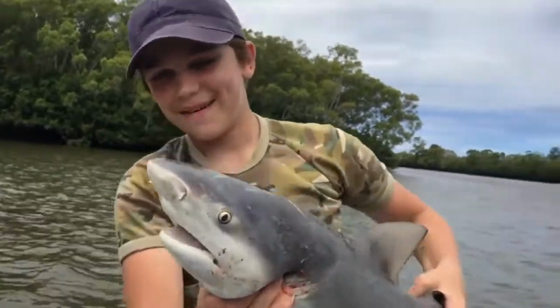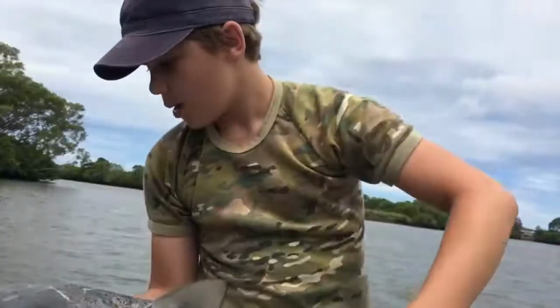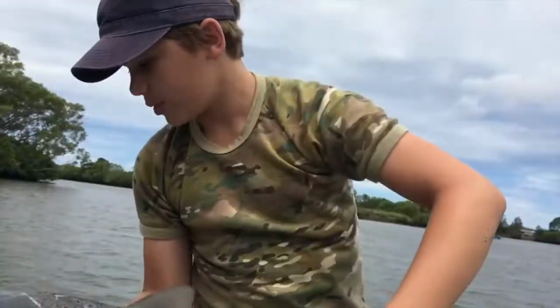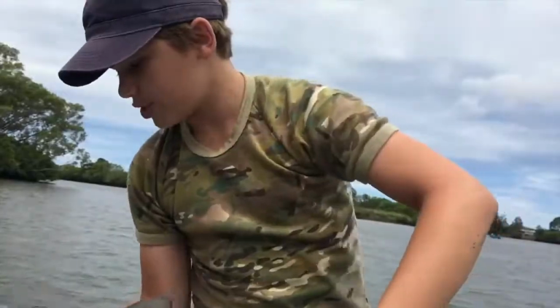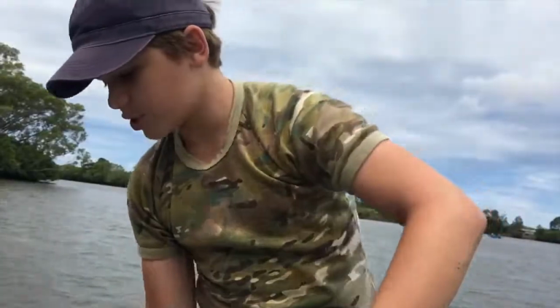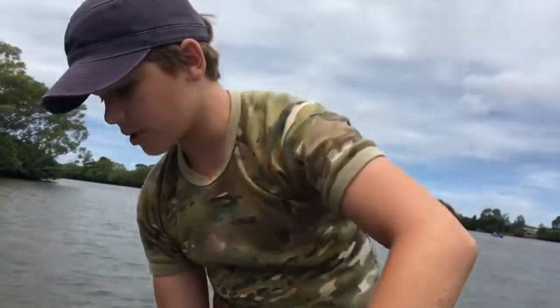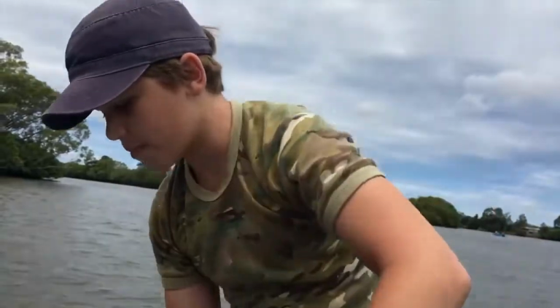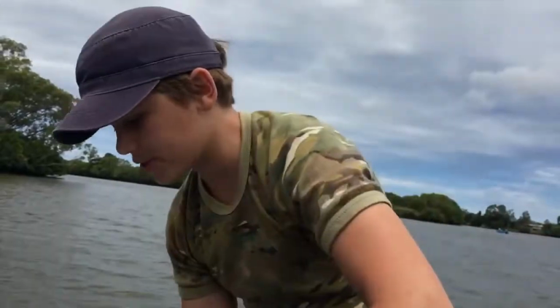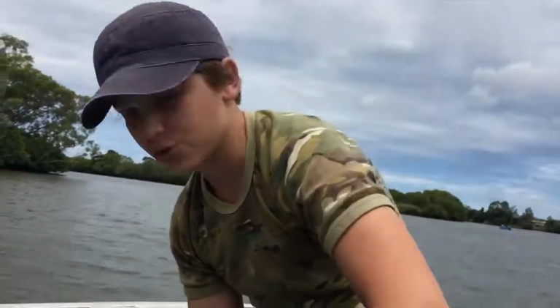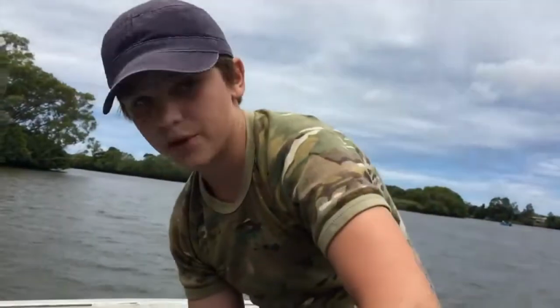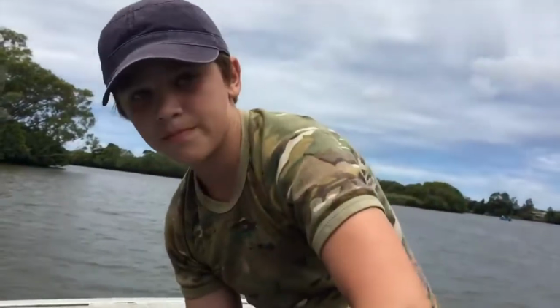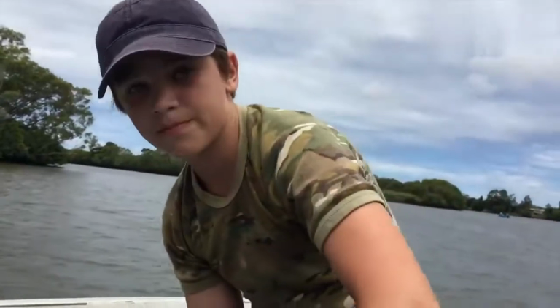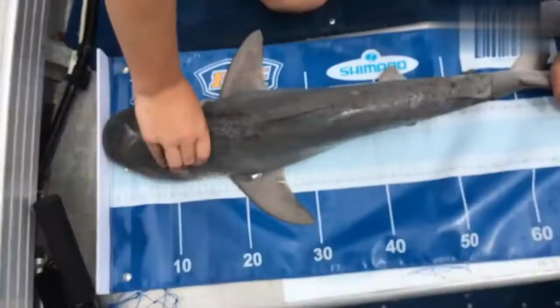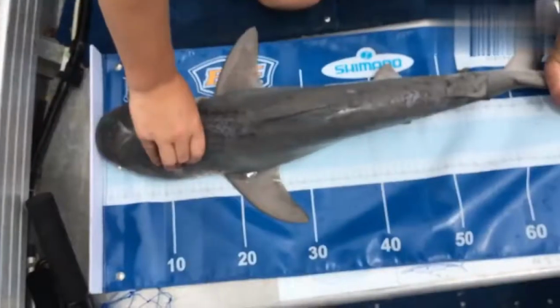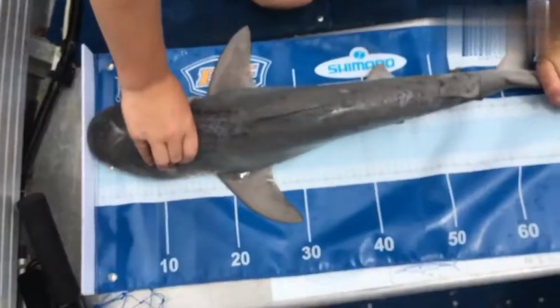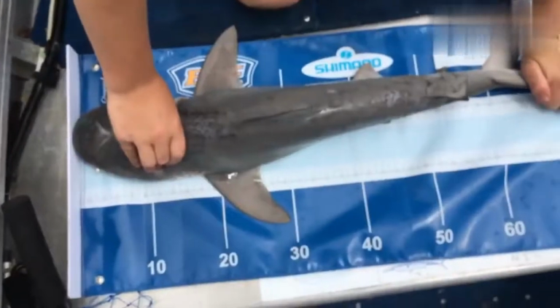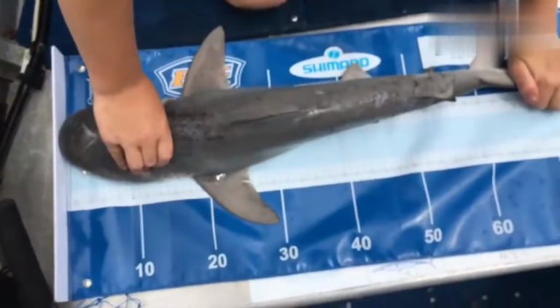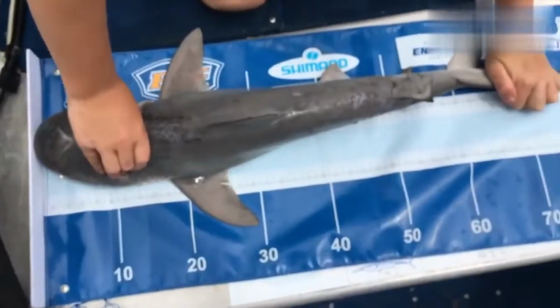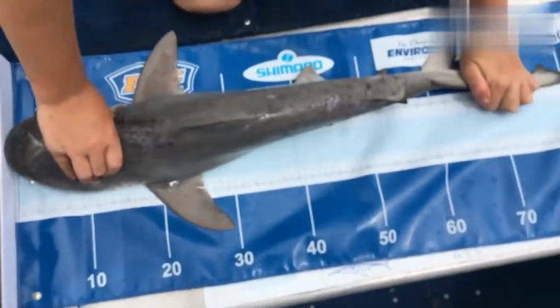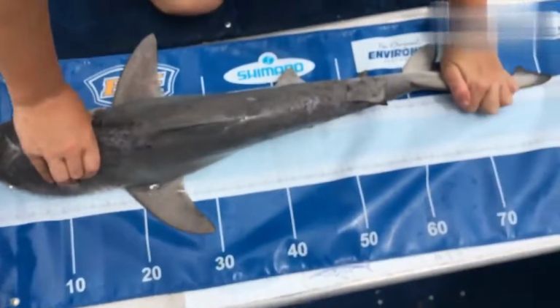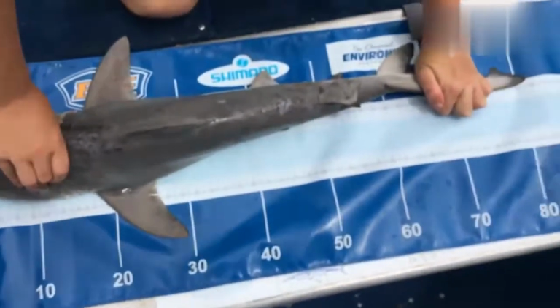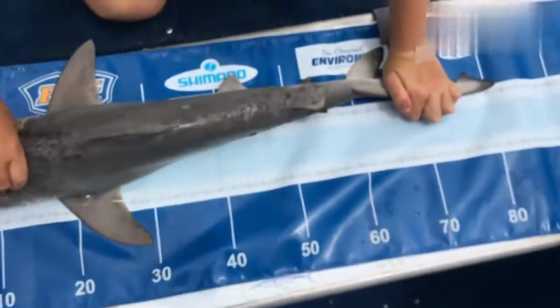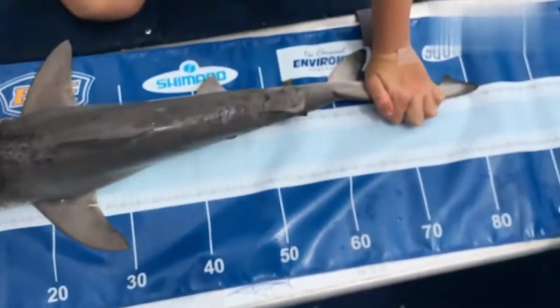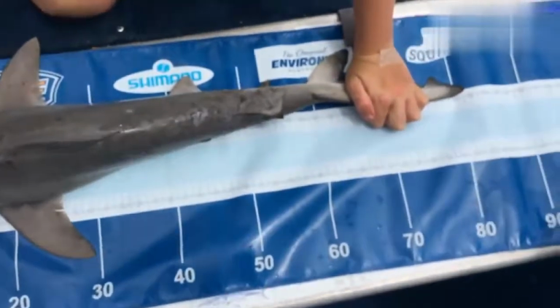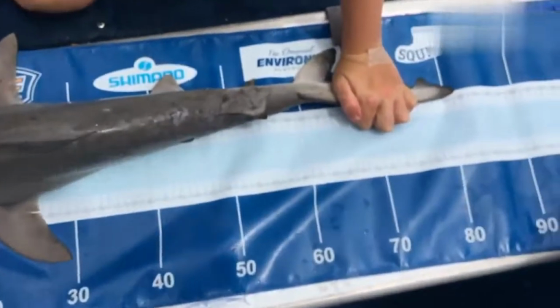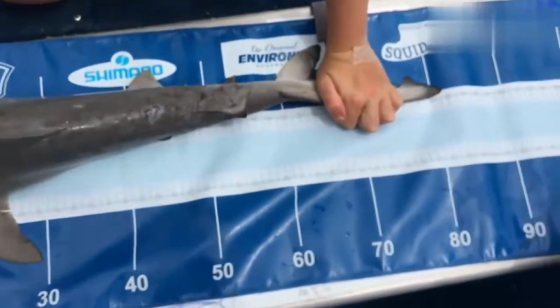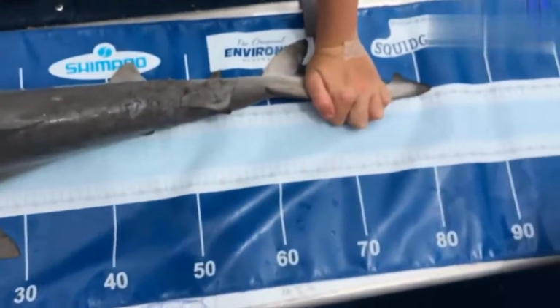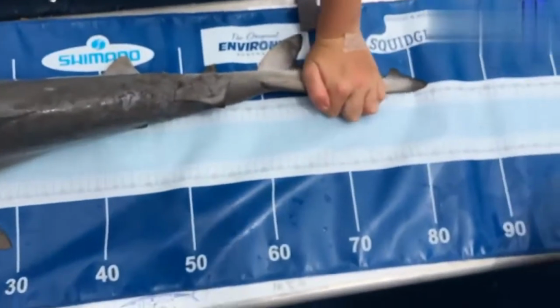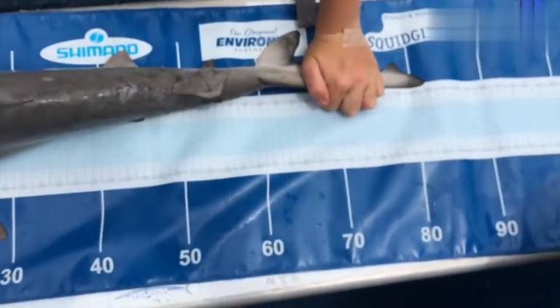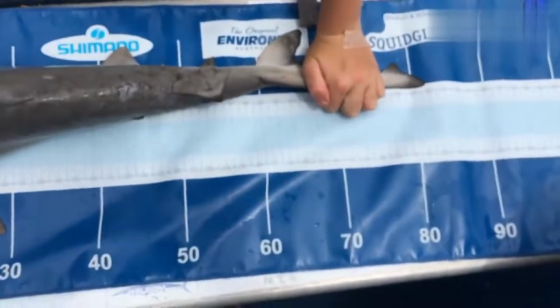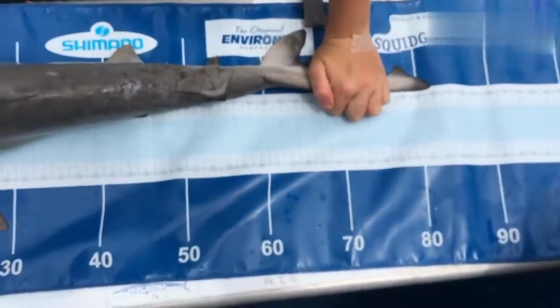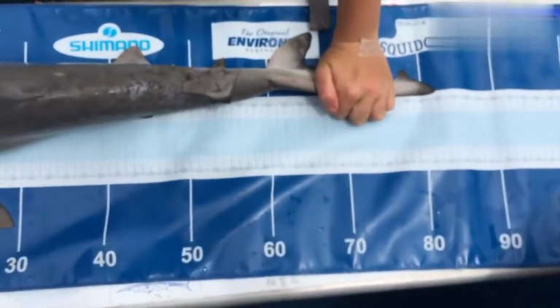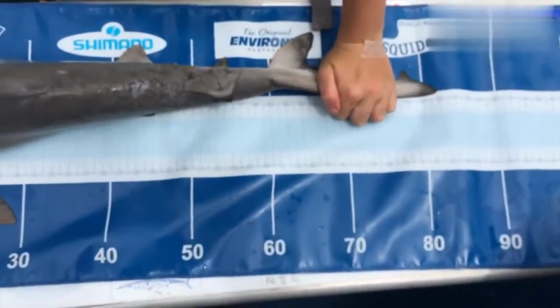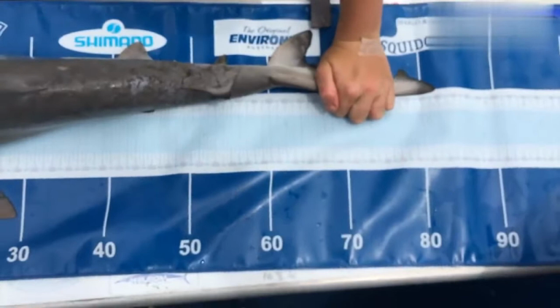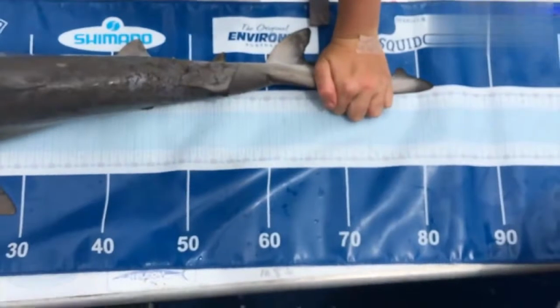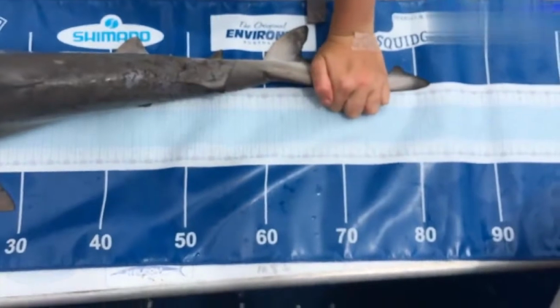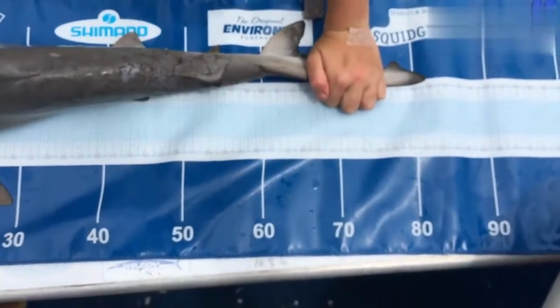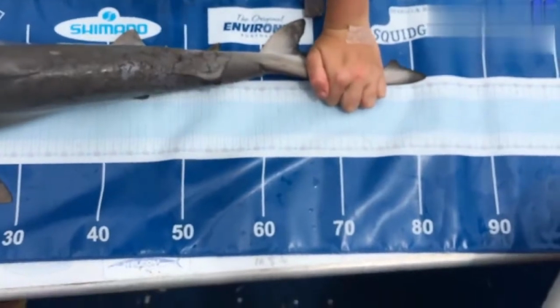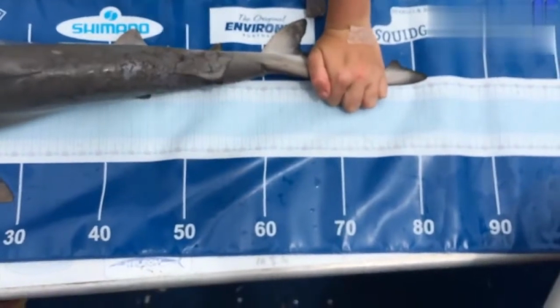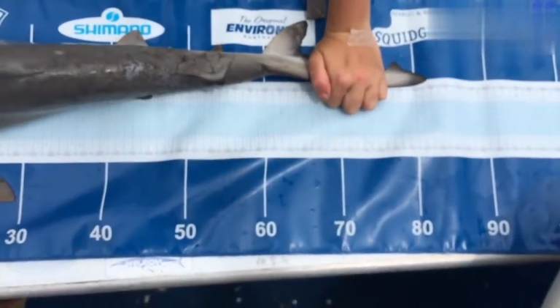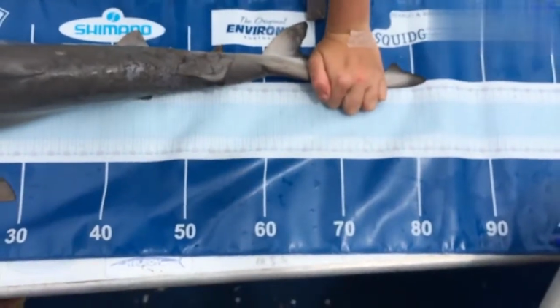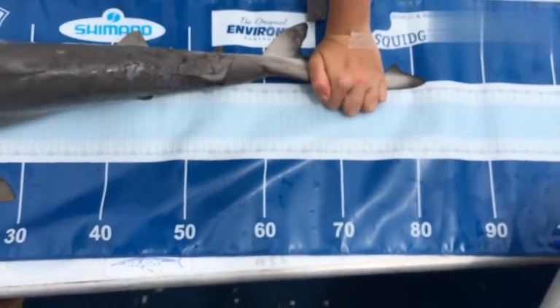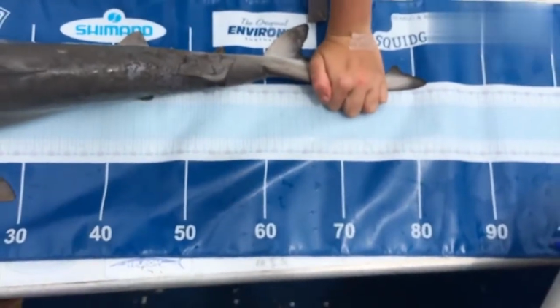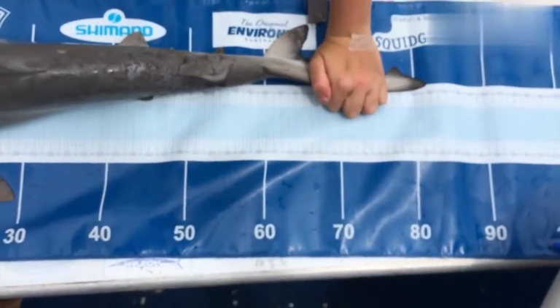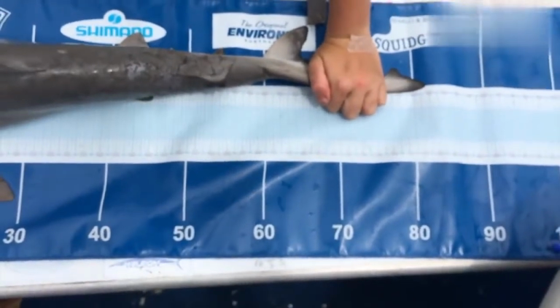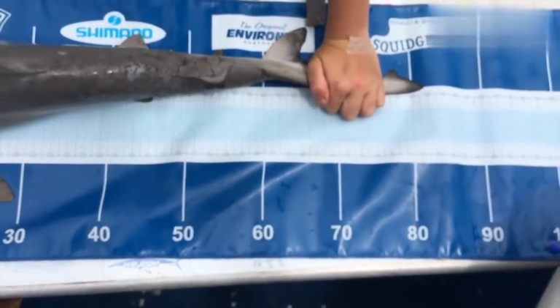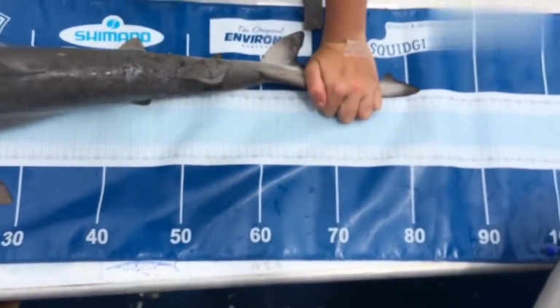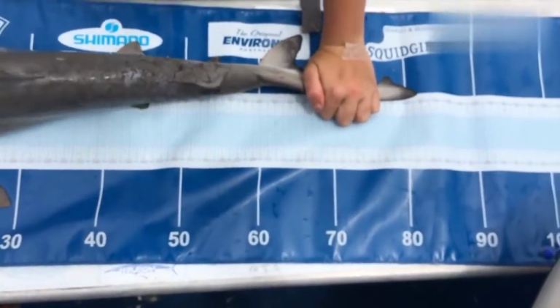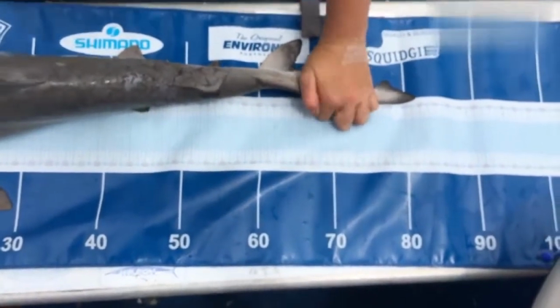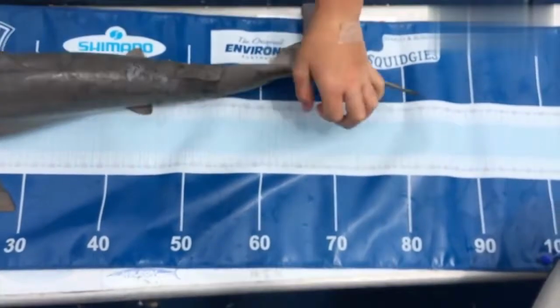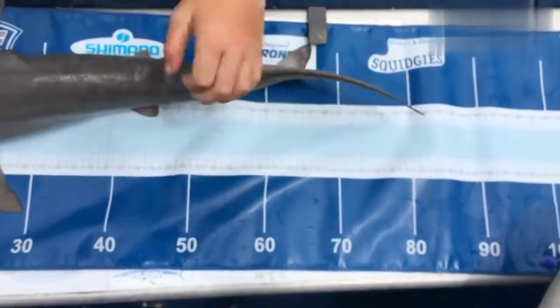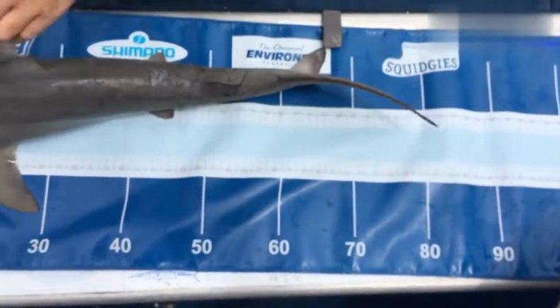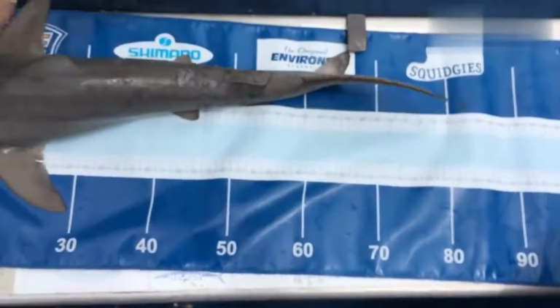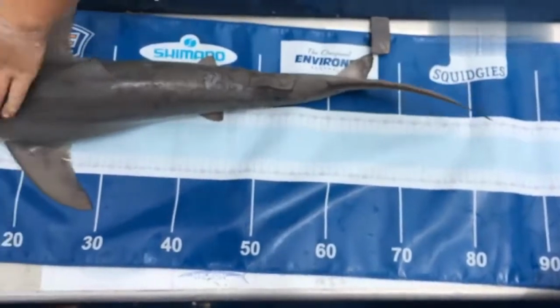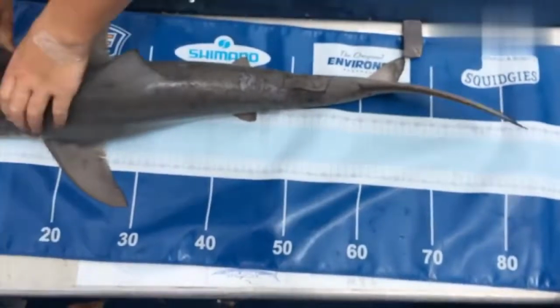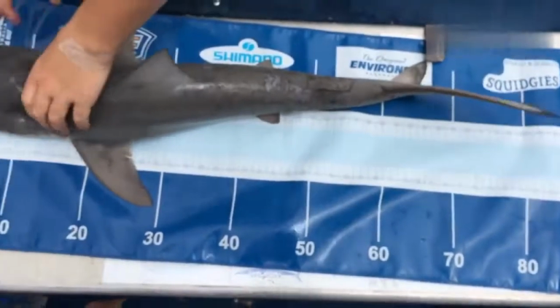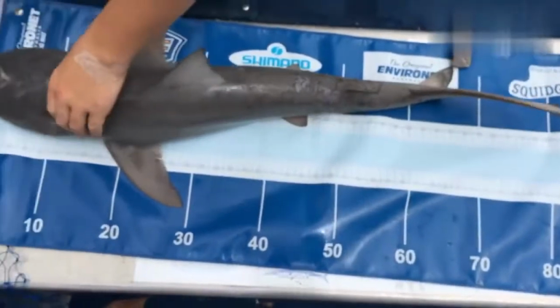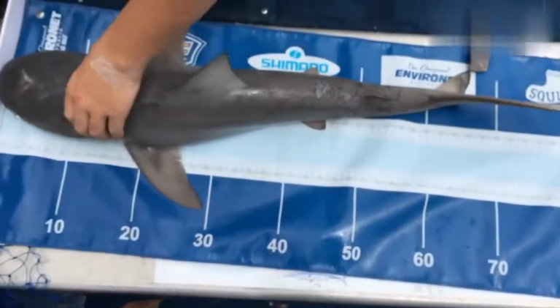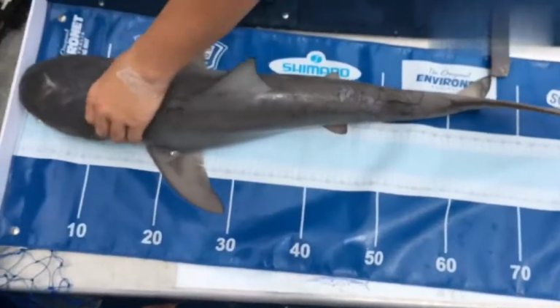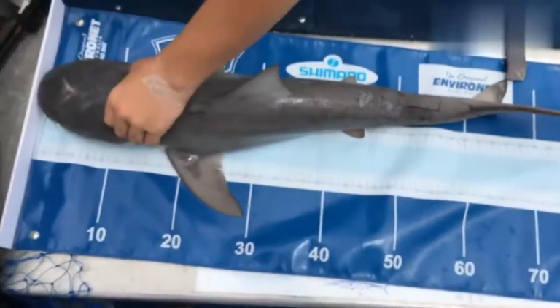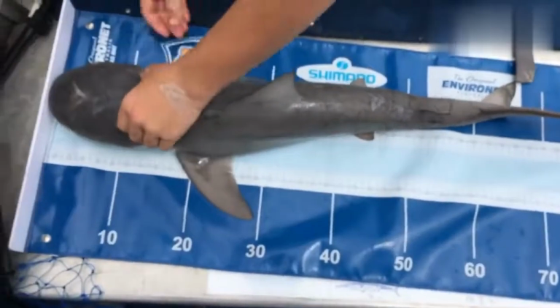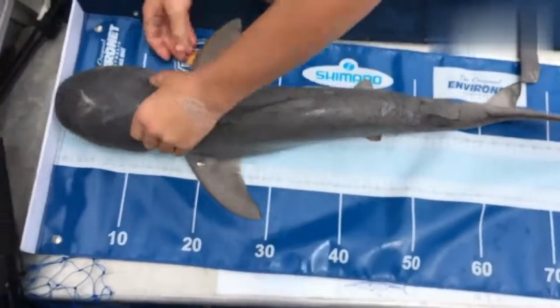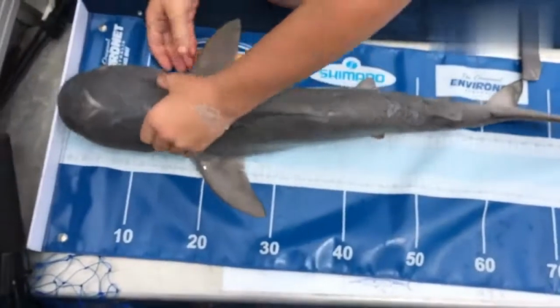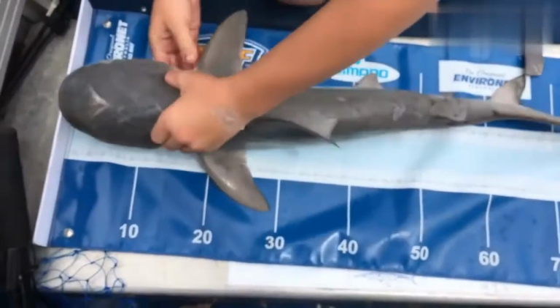We're just going to measure him. Say about 82 centimeters. That's a nice big bull shark.